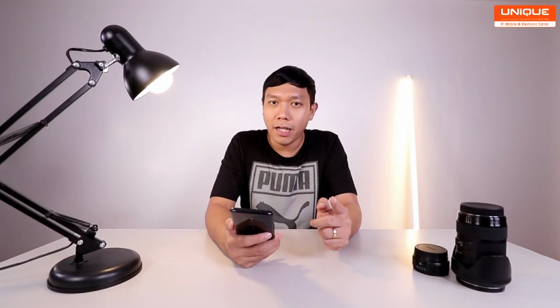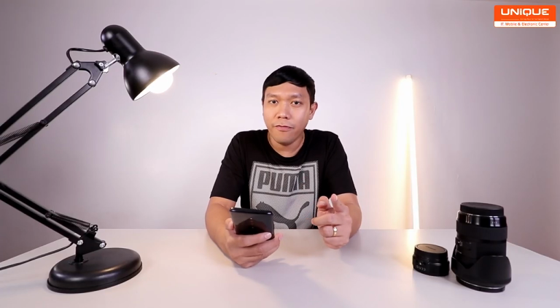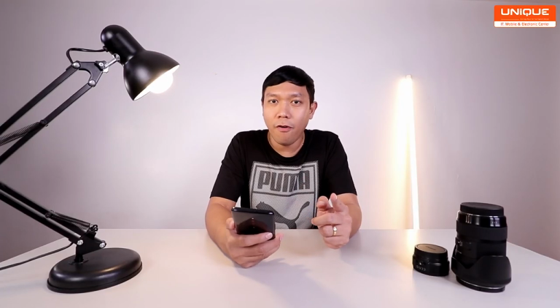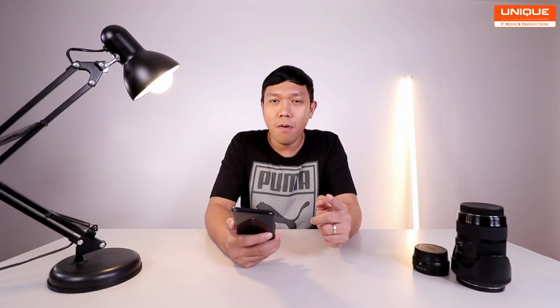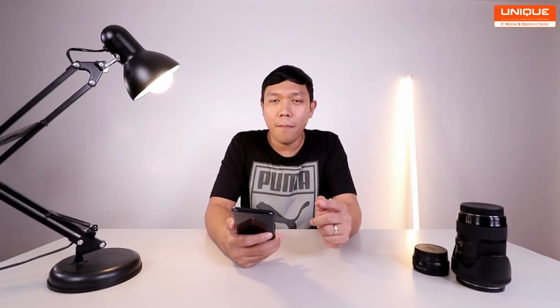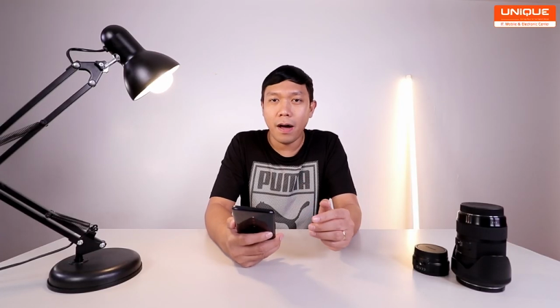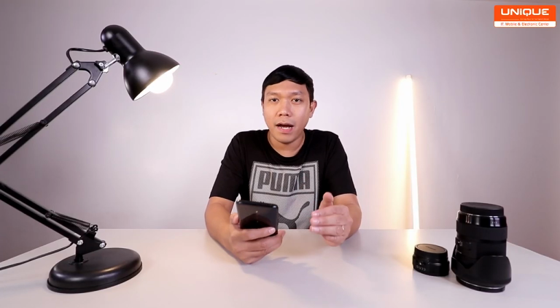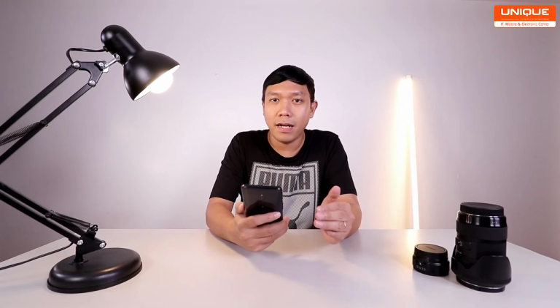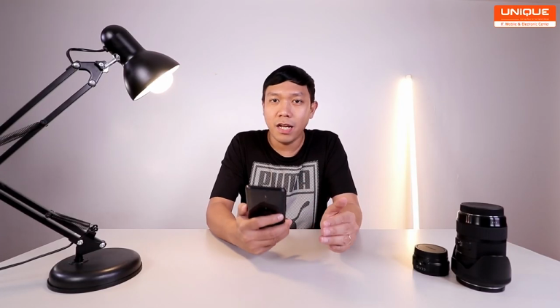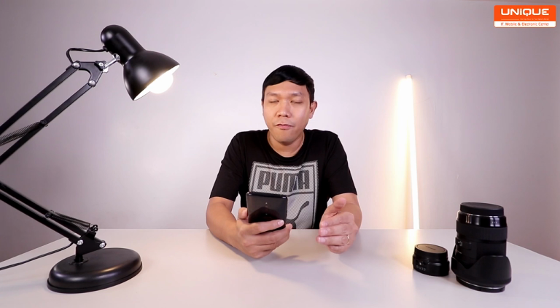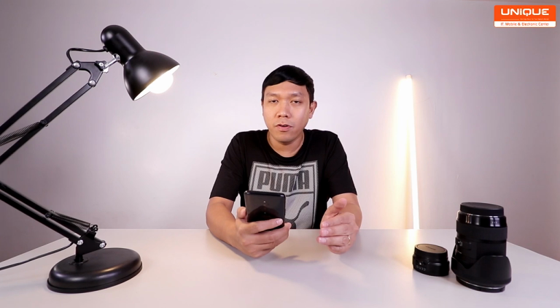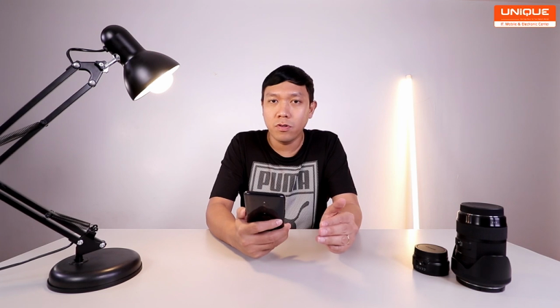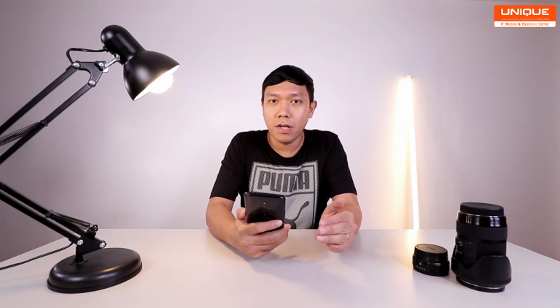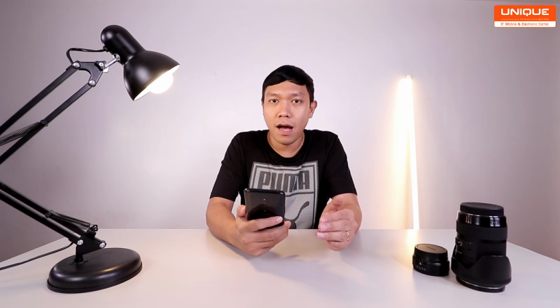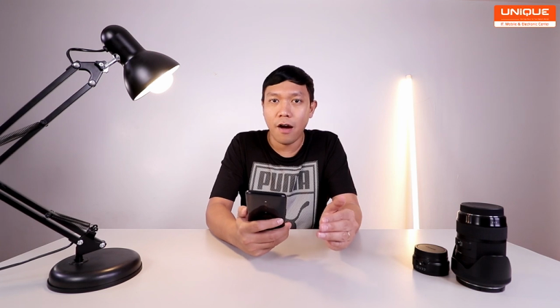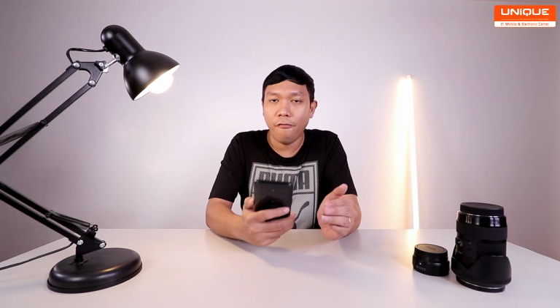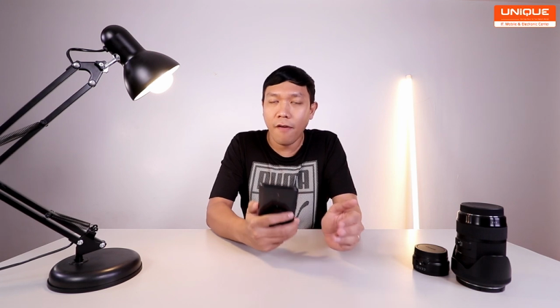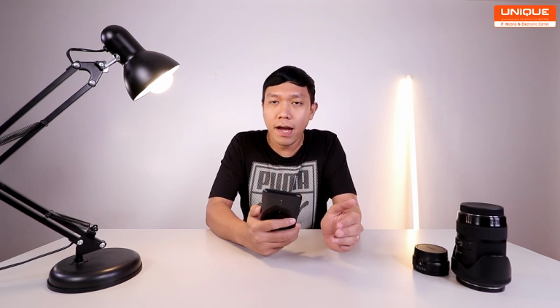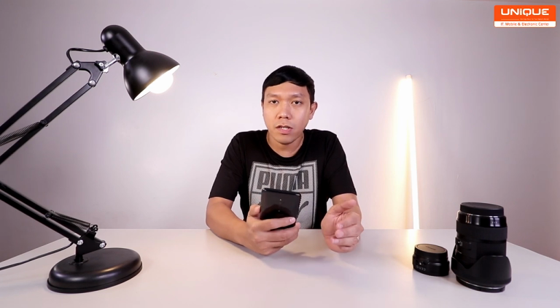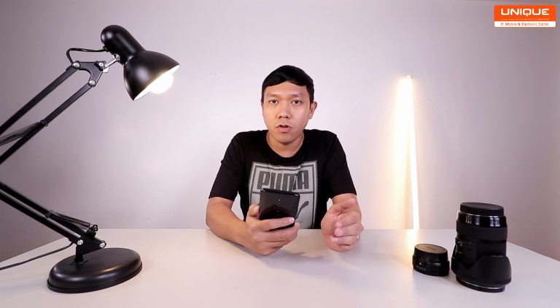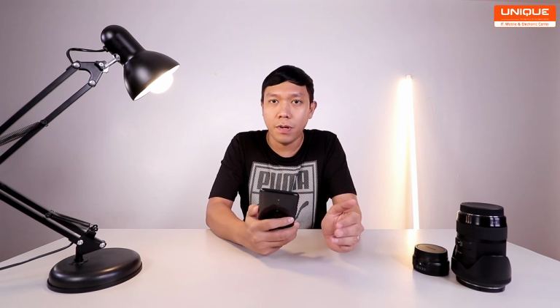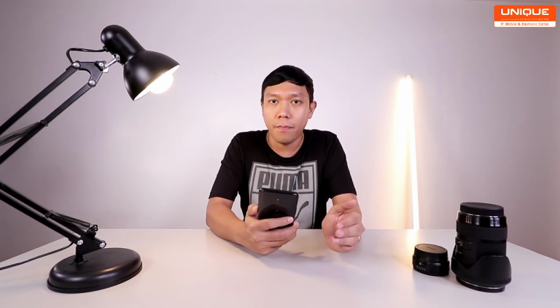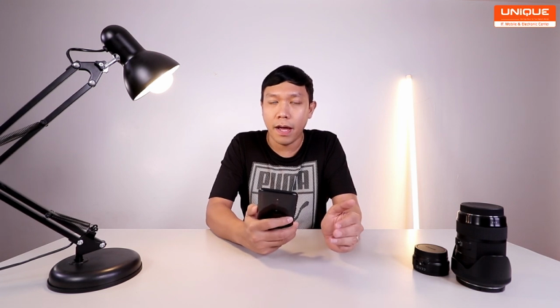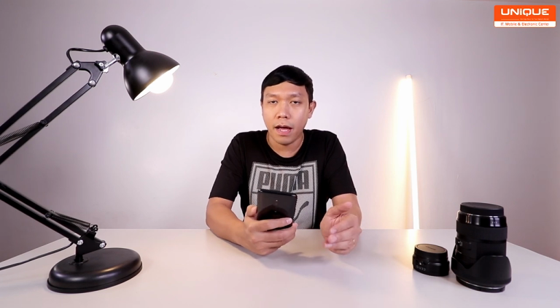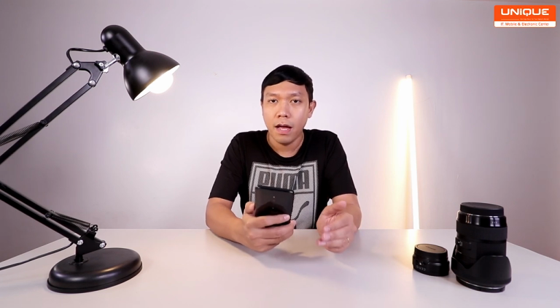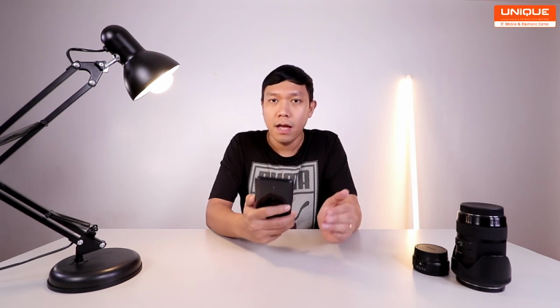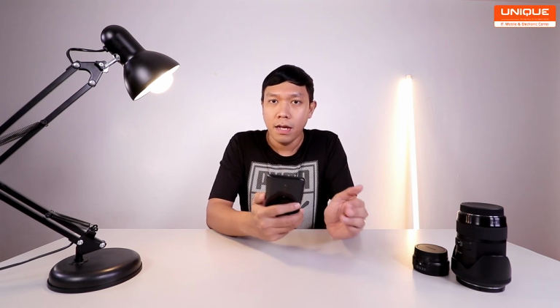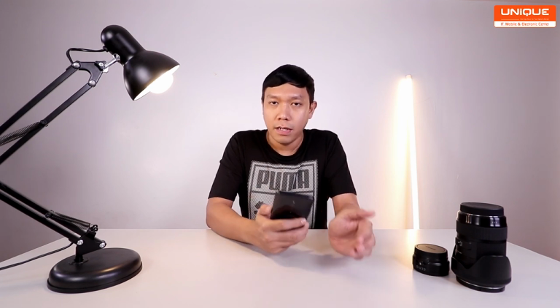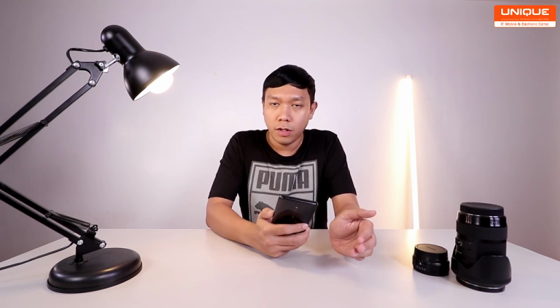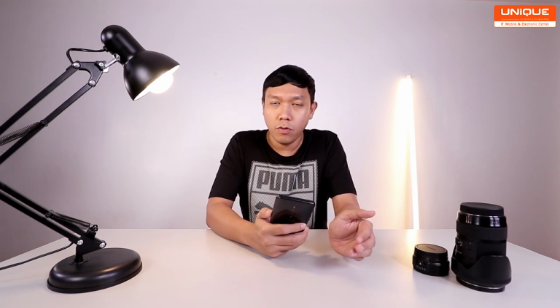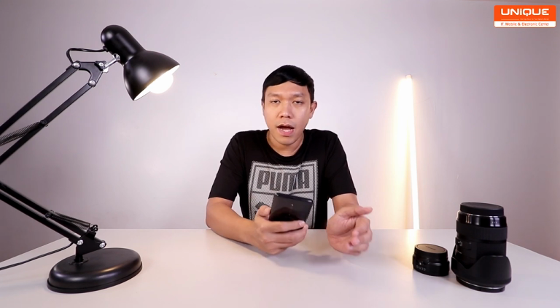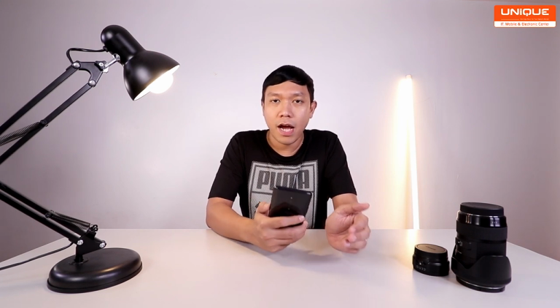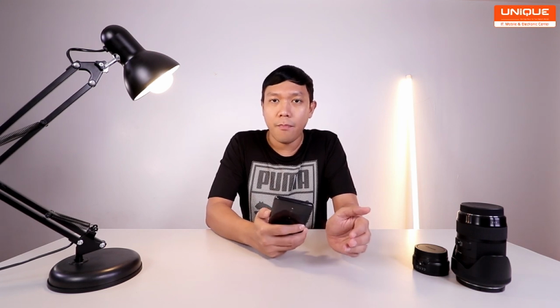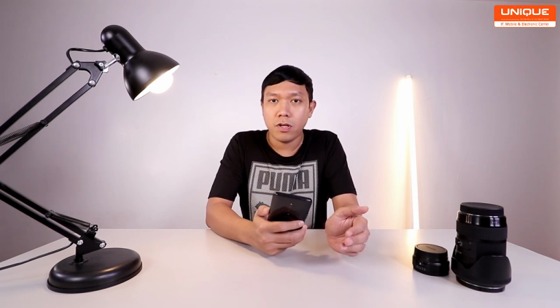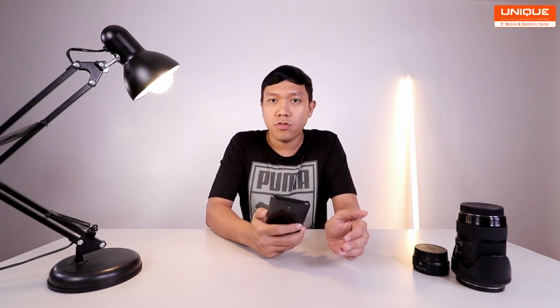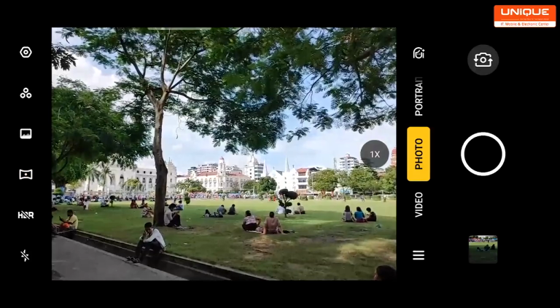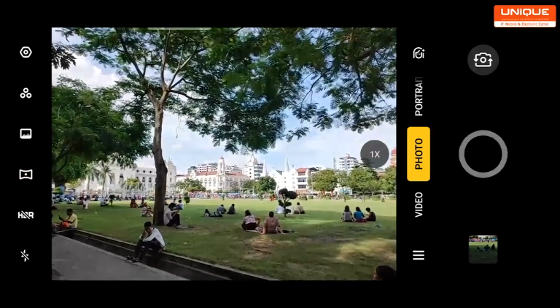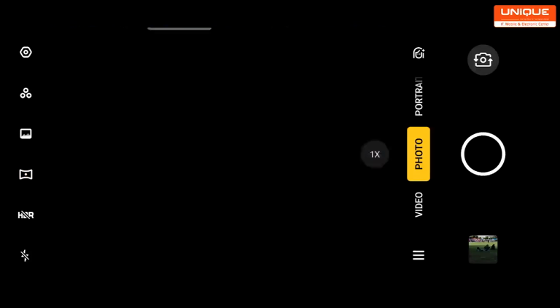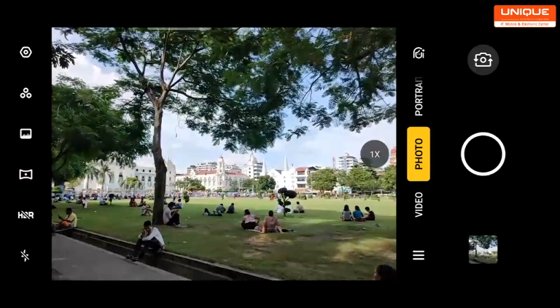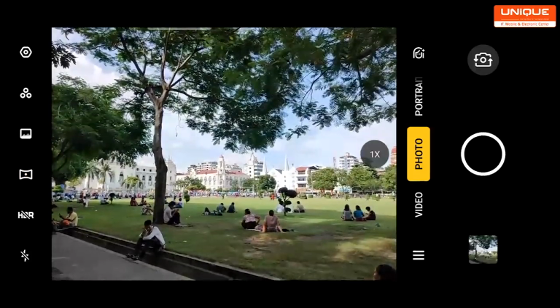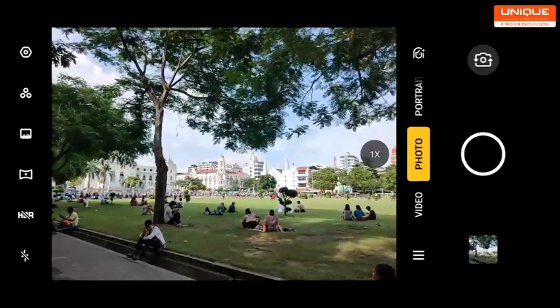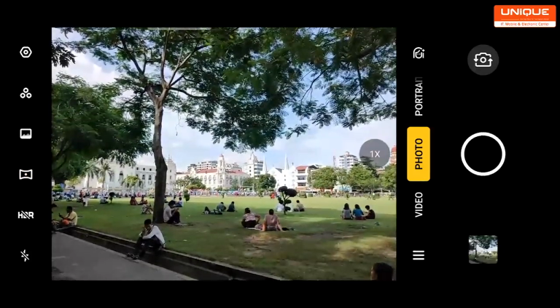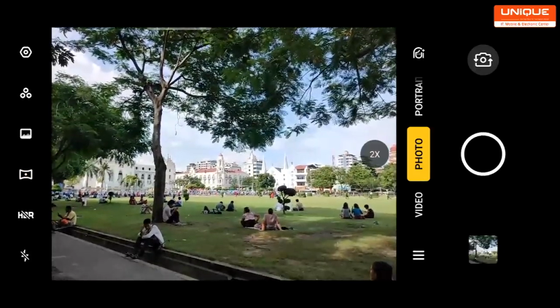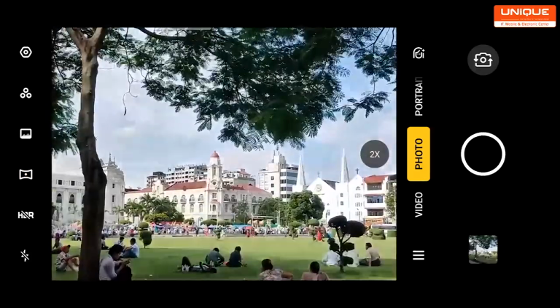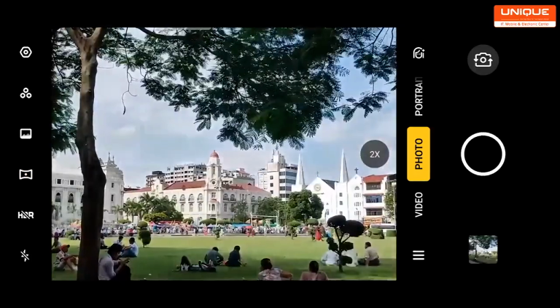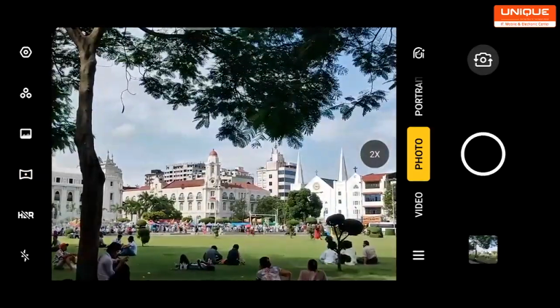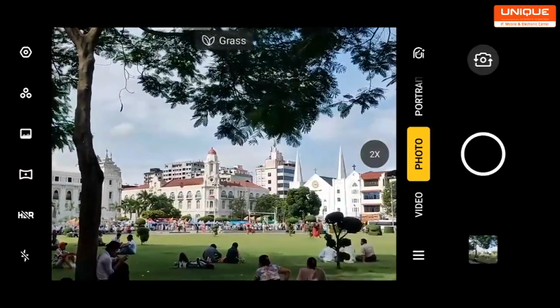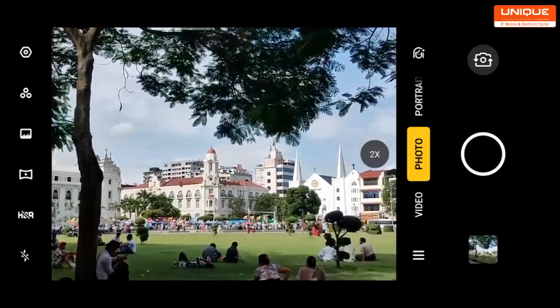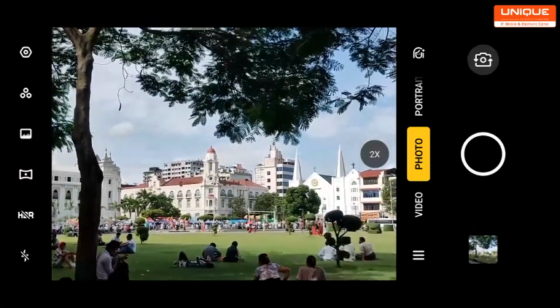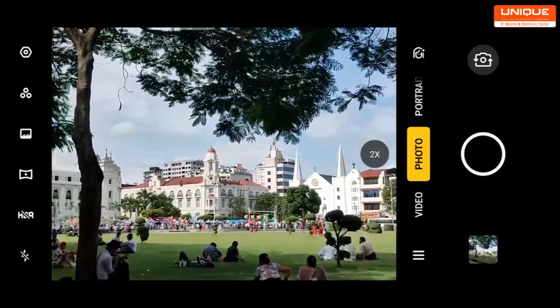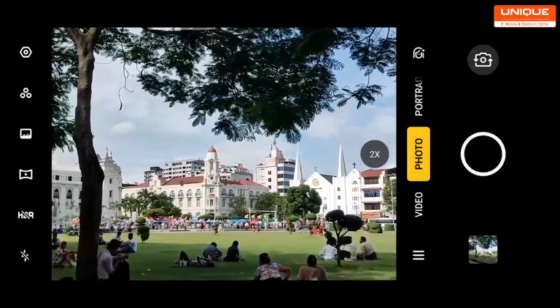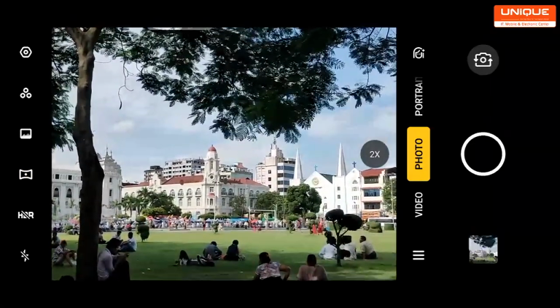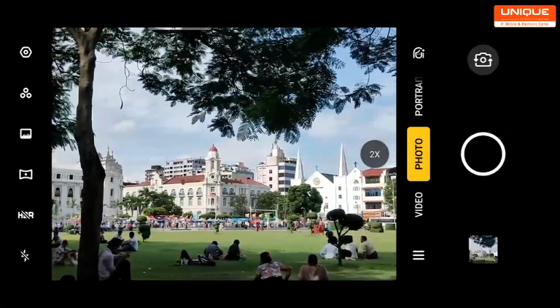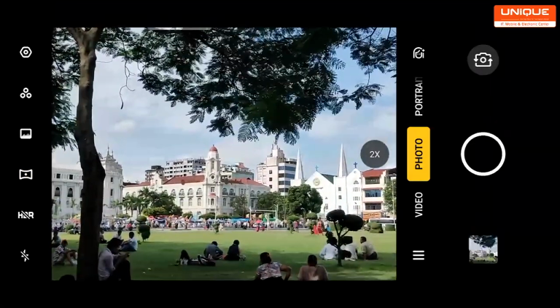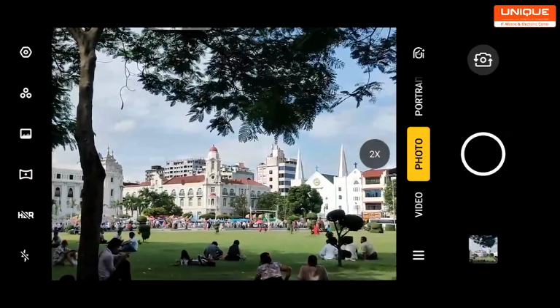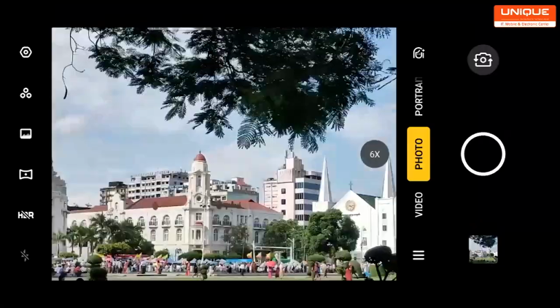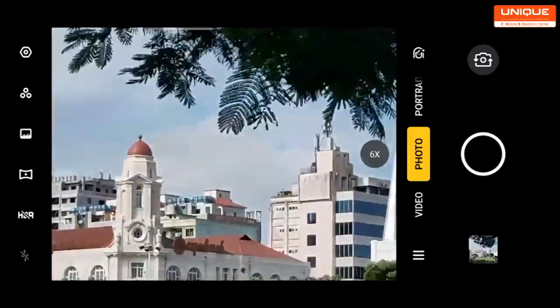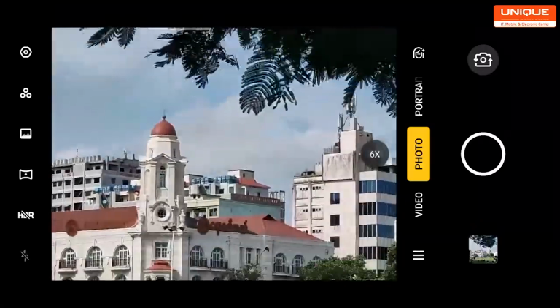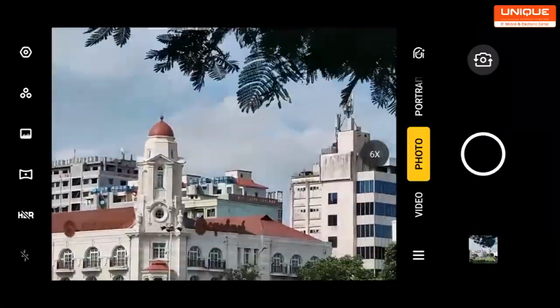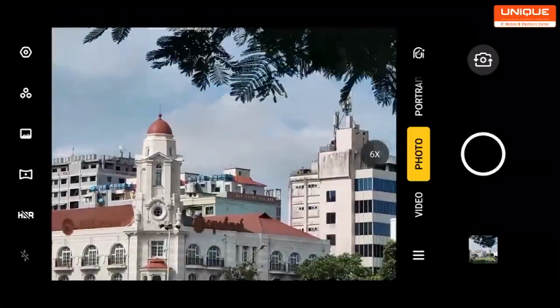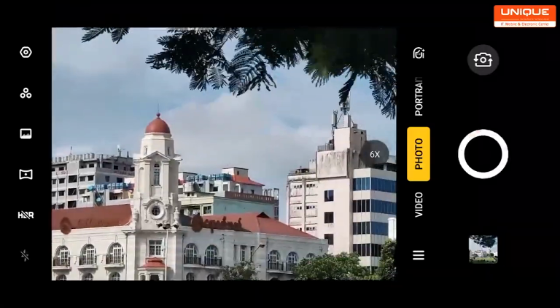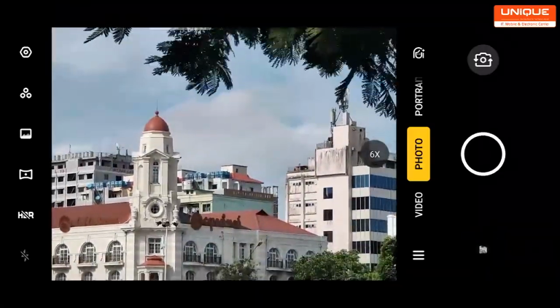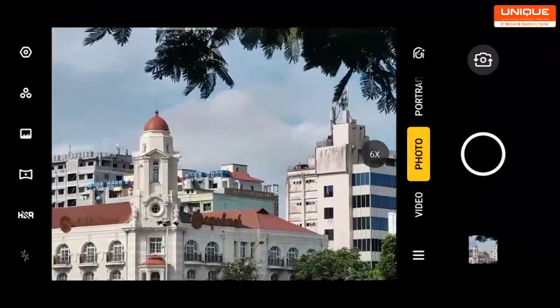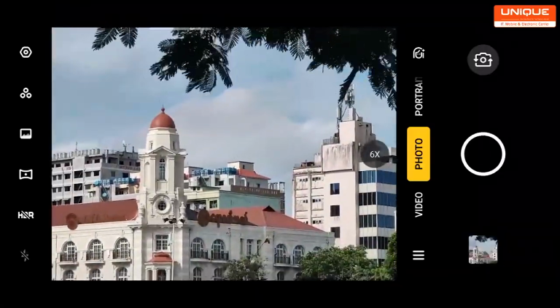You can see the telephoto at 5X. The software provides 1X, 2X, and 6X zoom levels within the 5X zoom range.